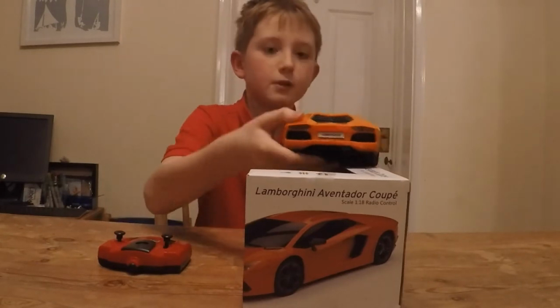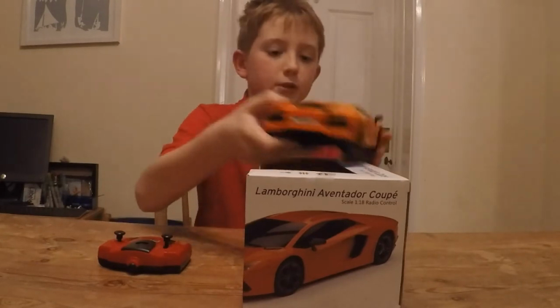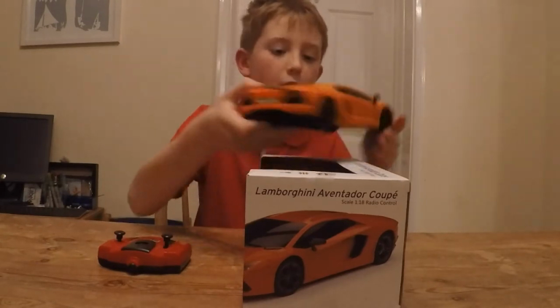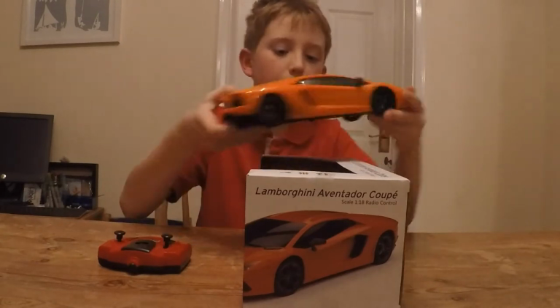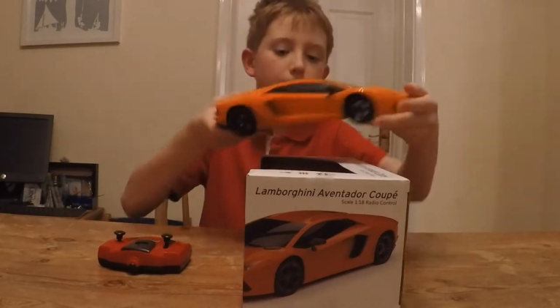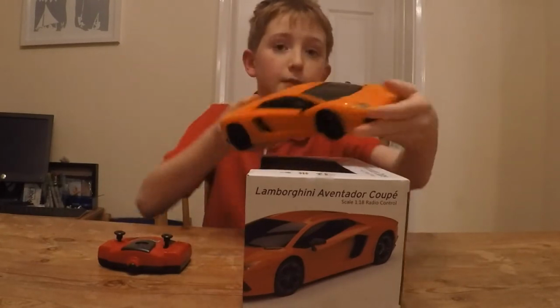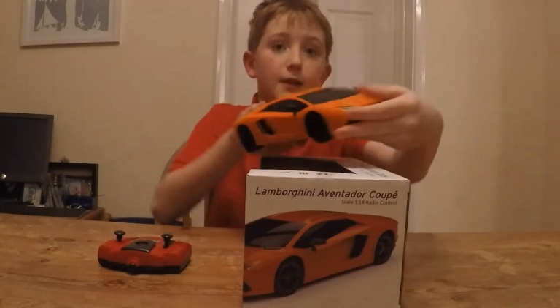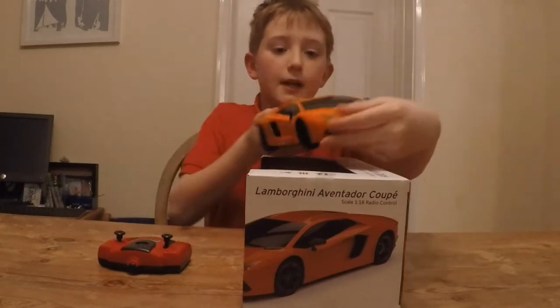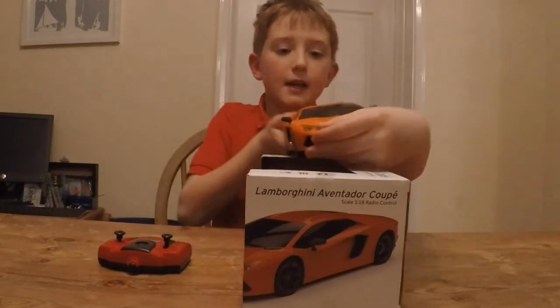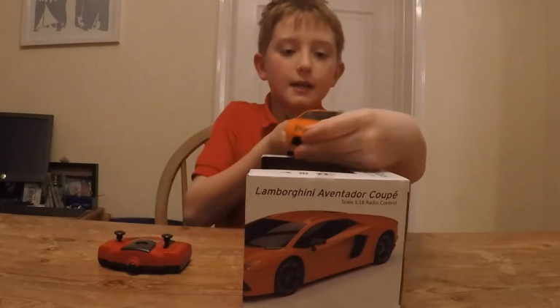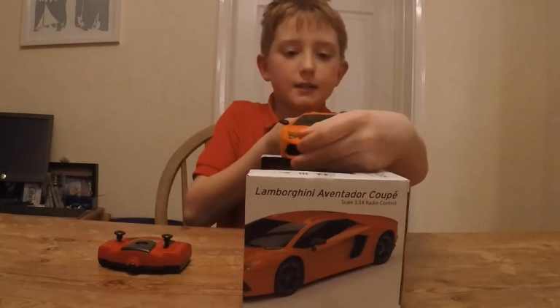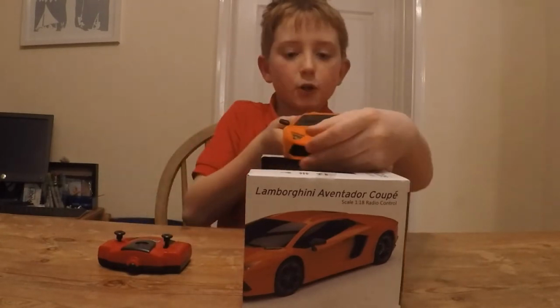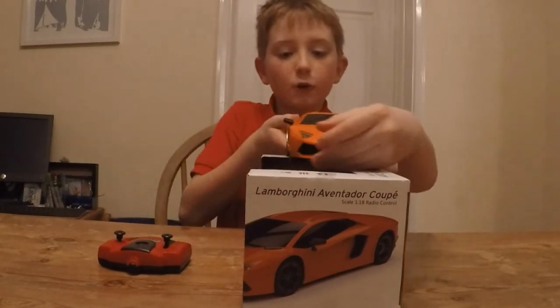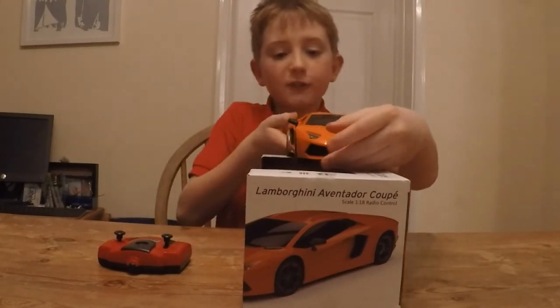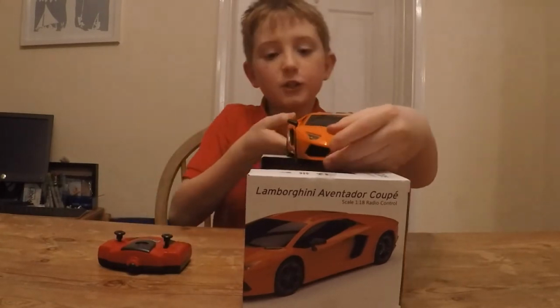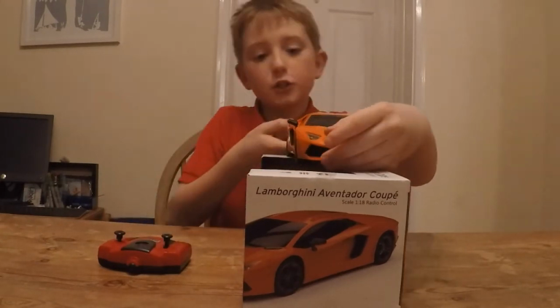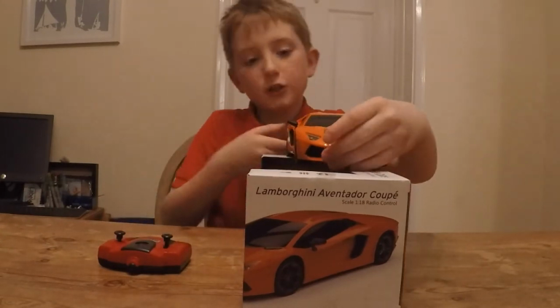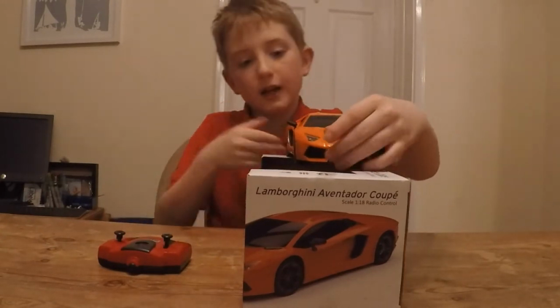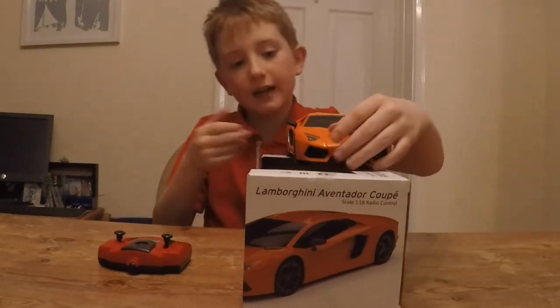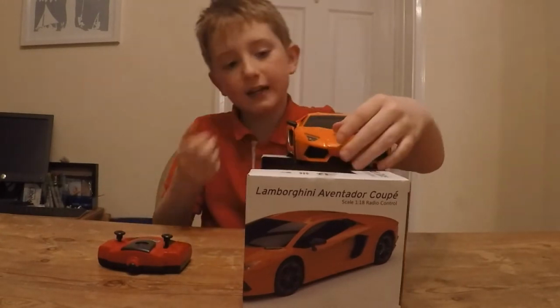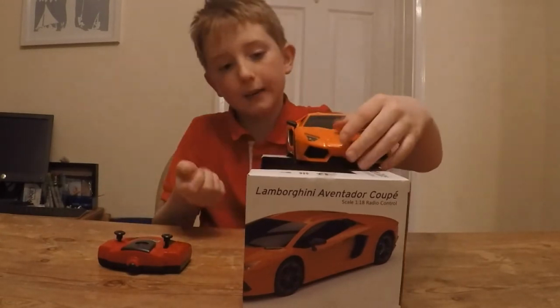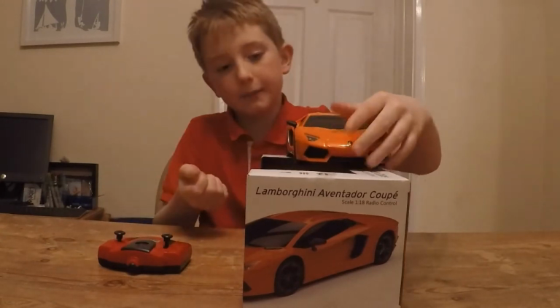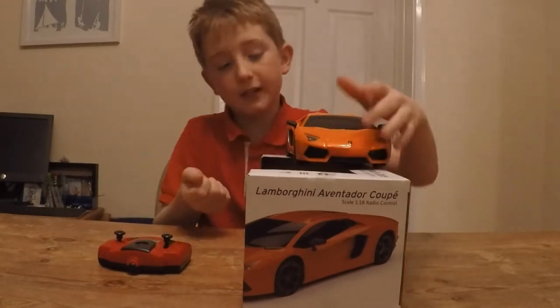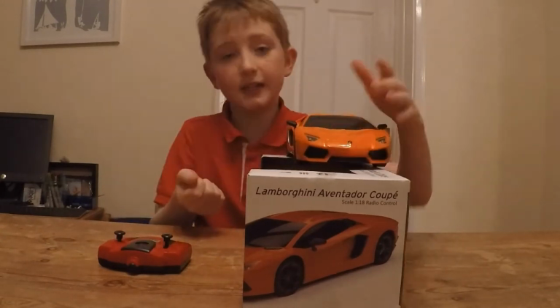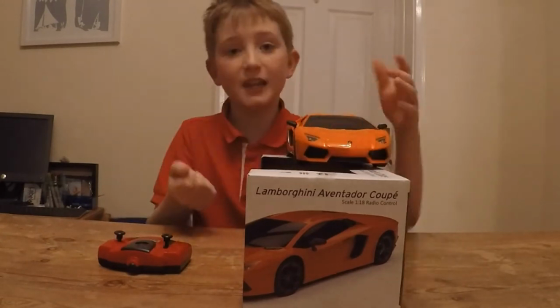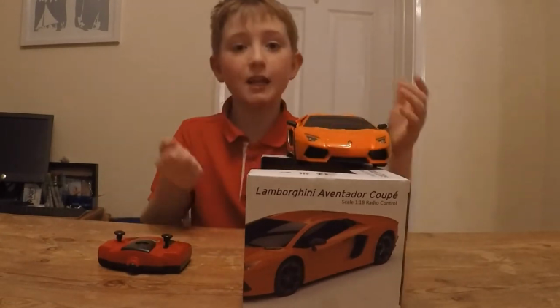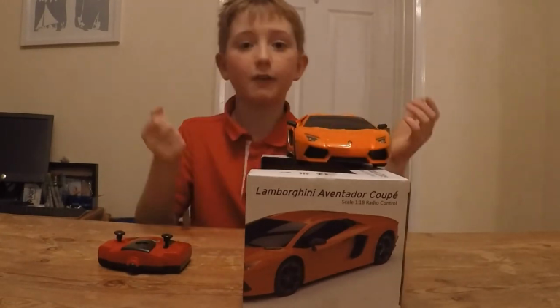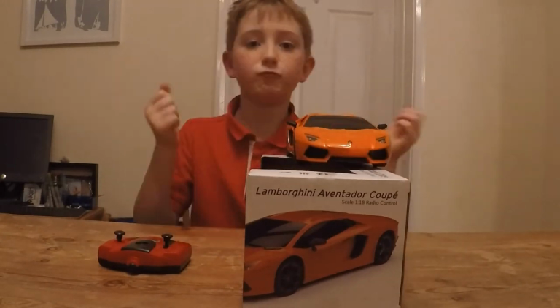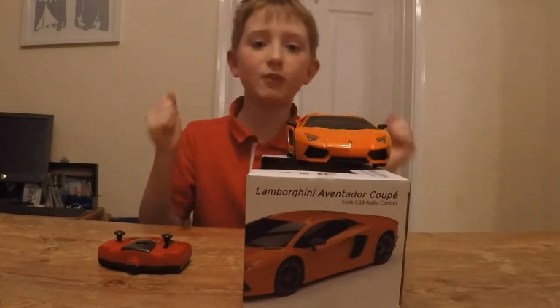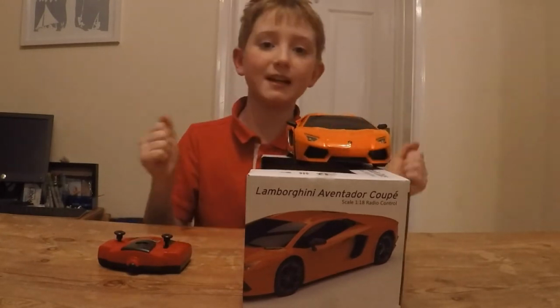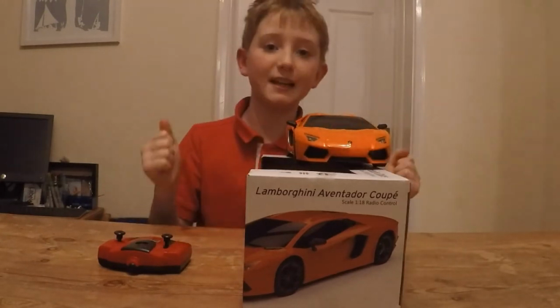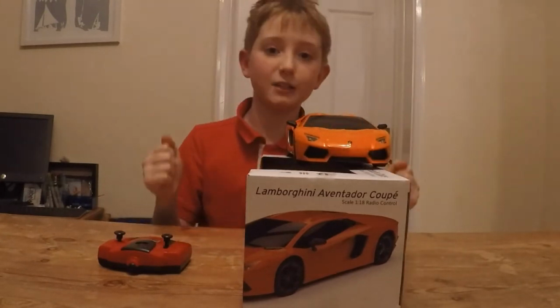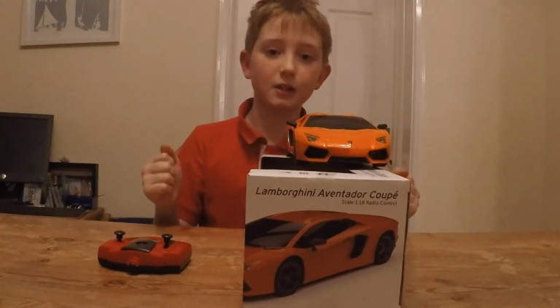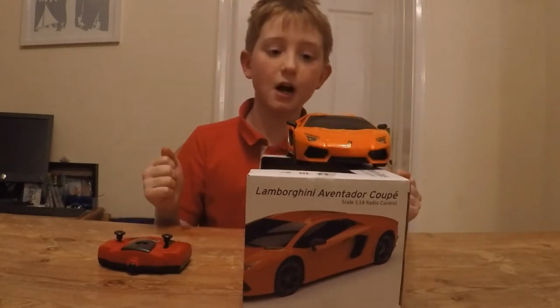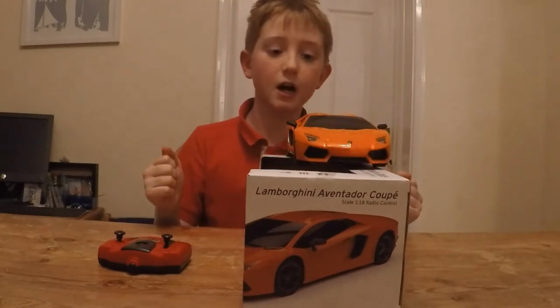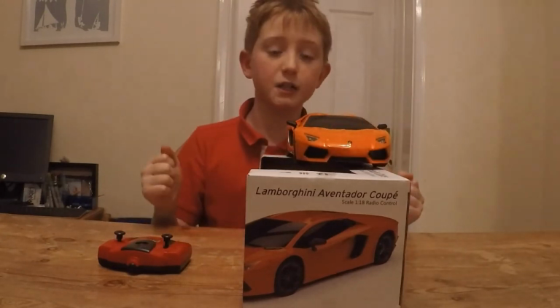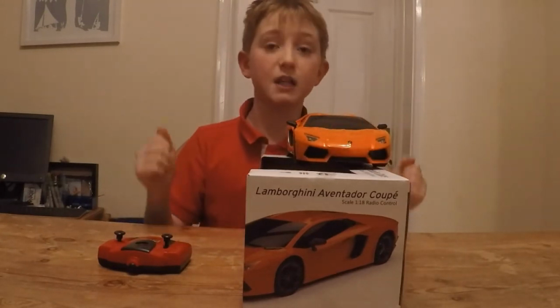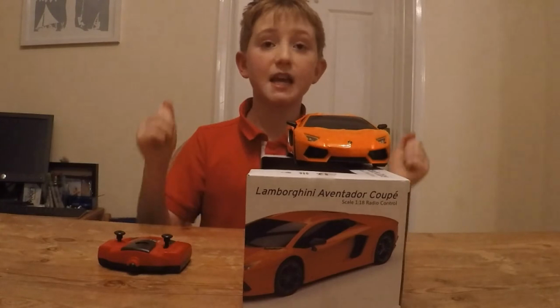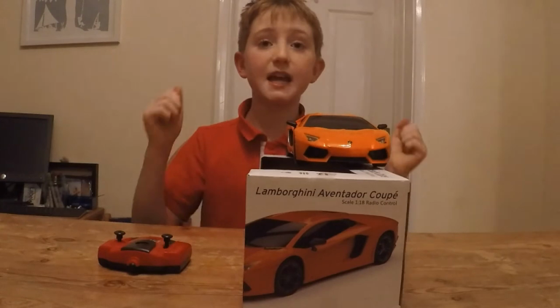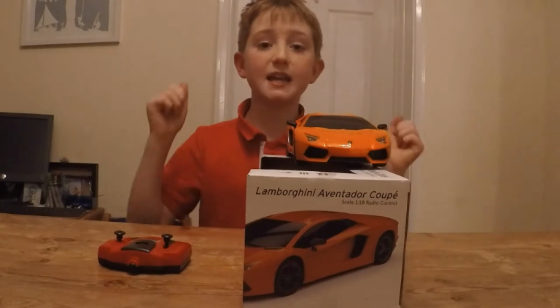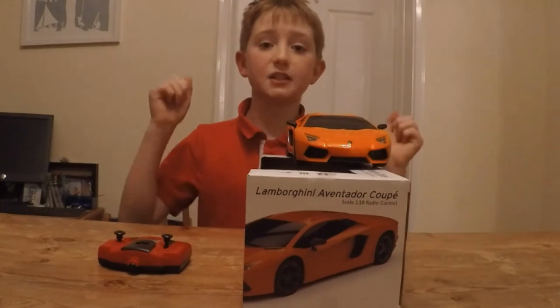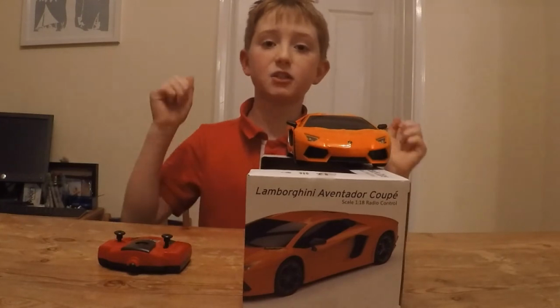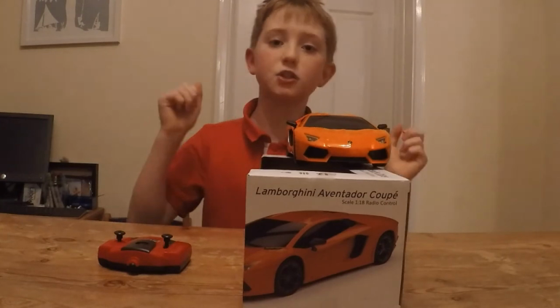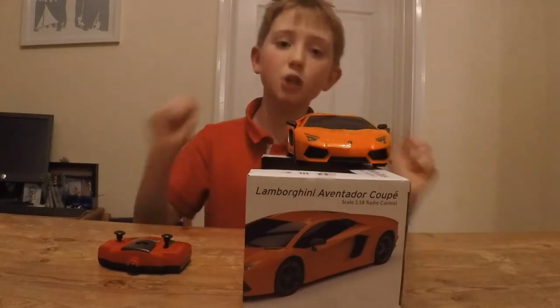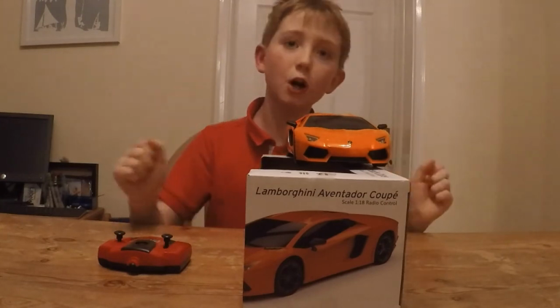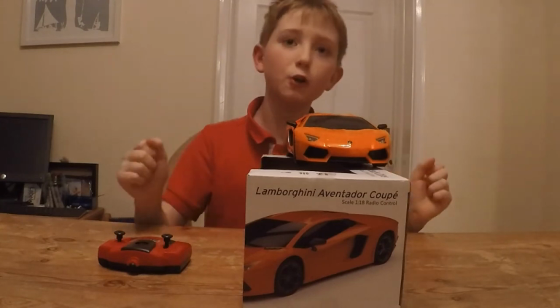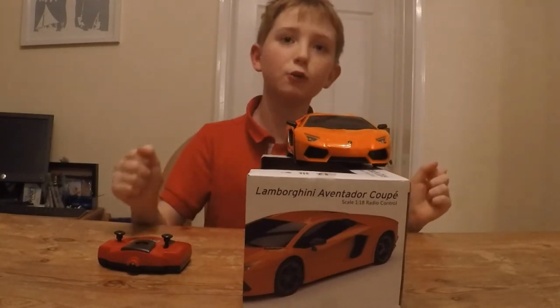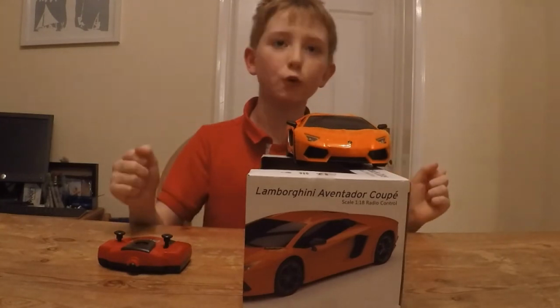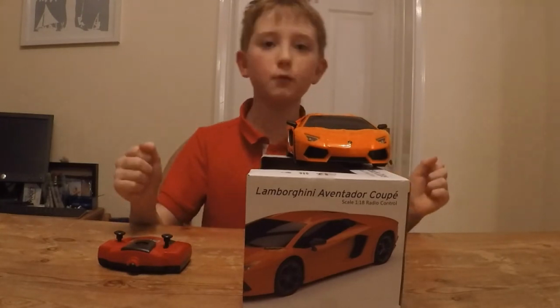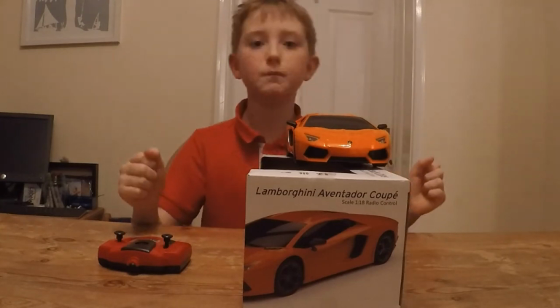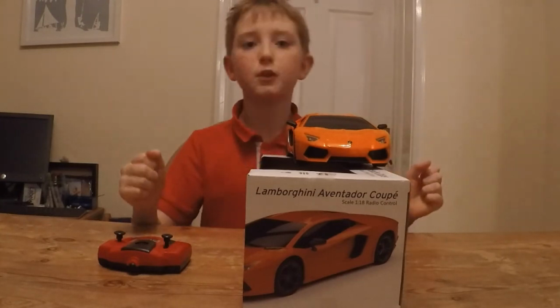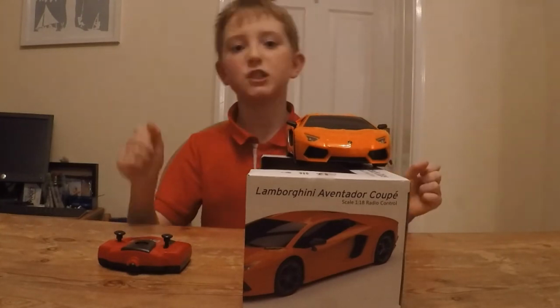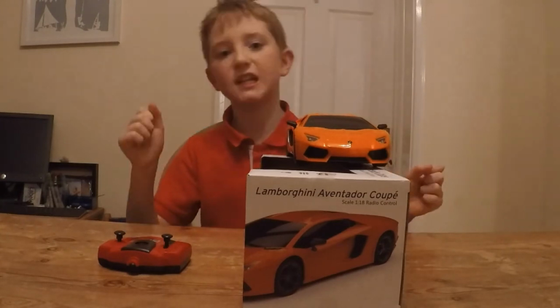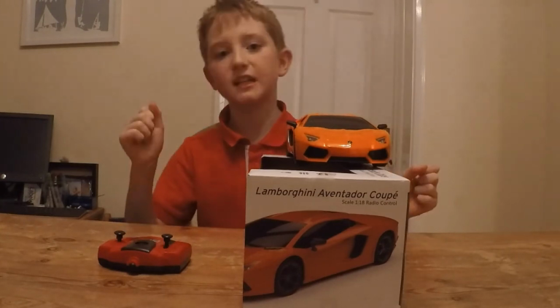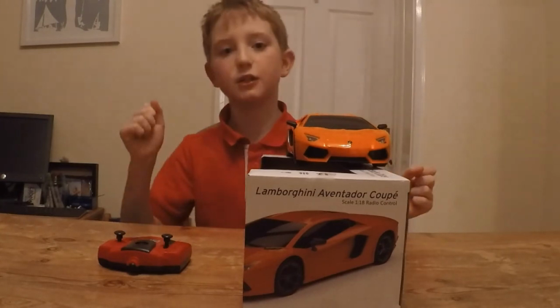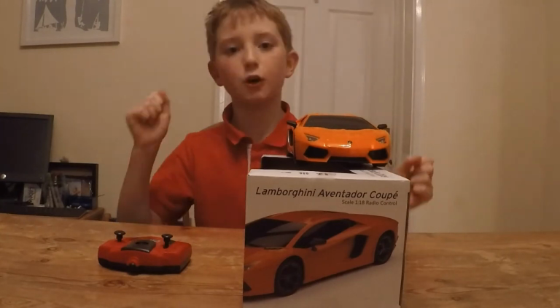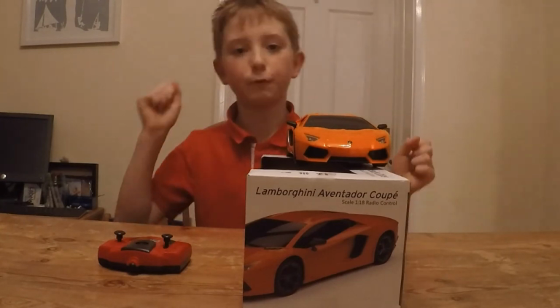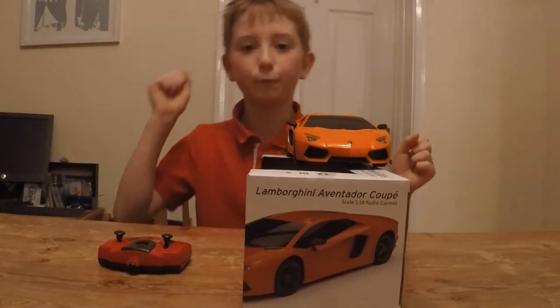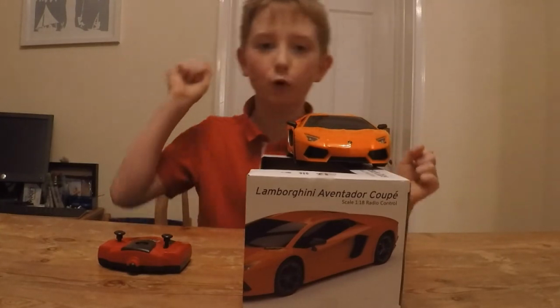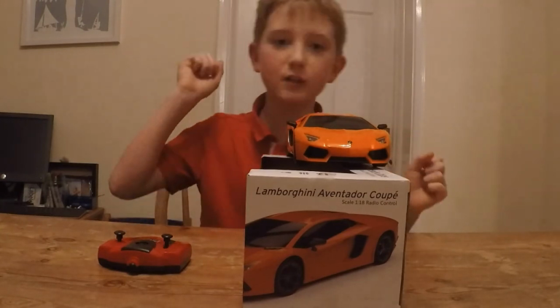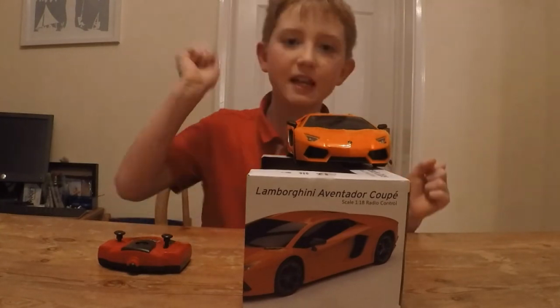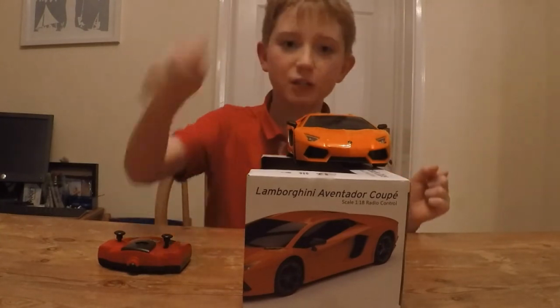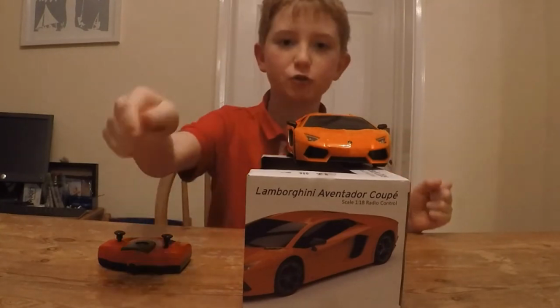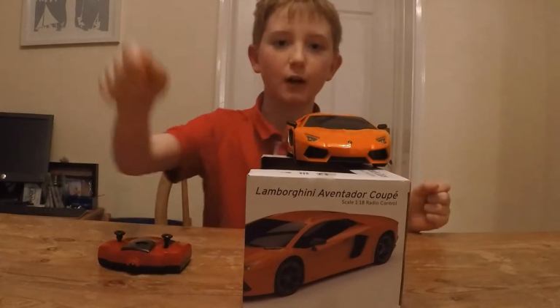So, it's orange and the Lamborghini. I'm really into cars. It is so cool. So, let's go for a test drive.